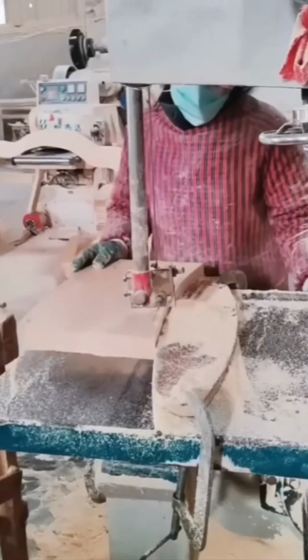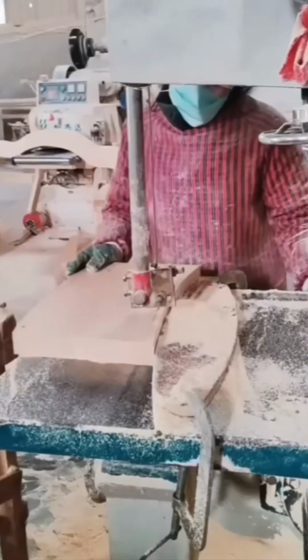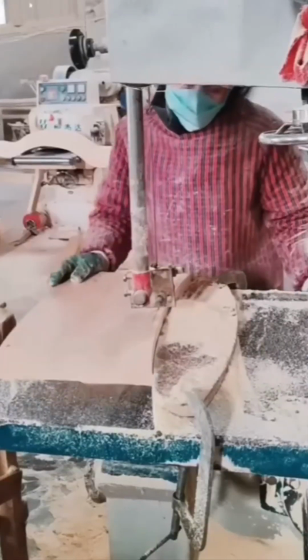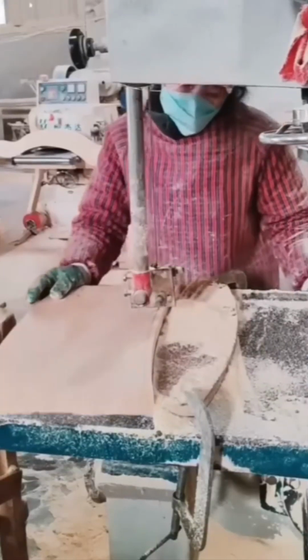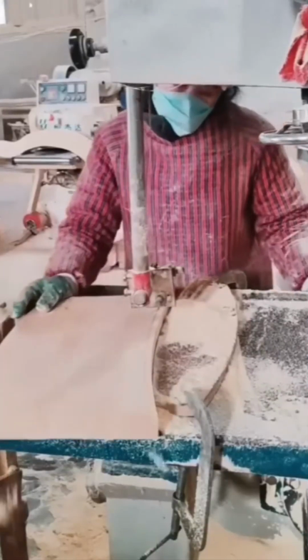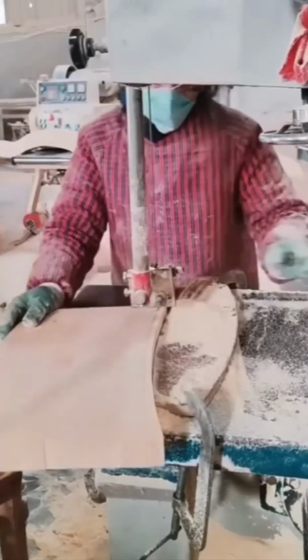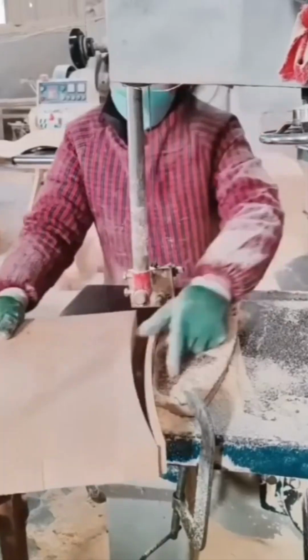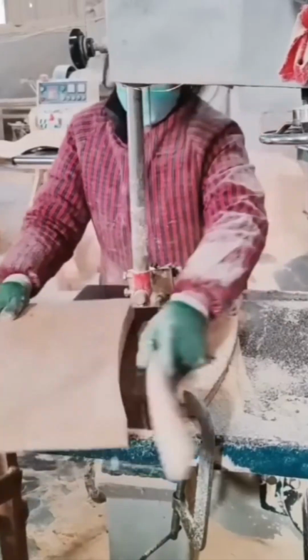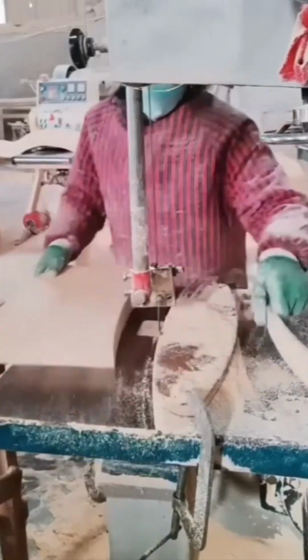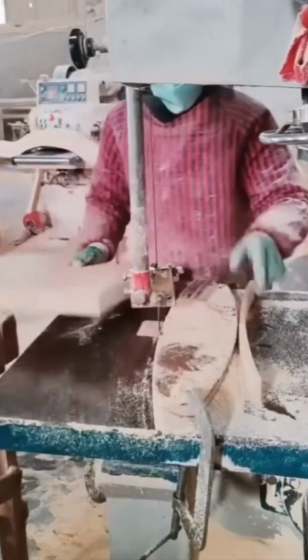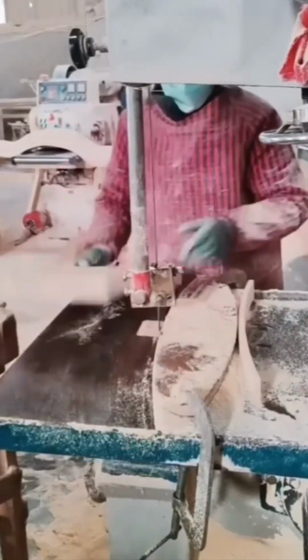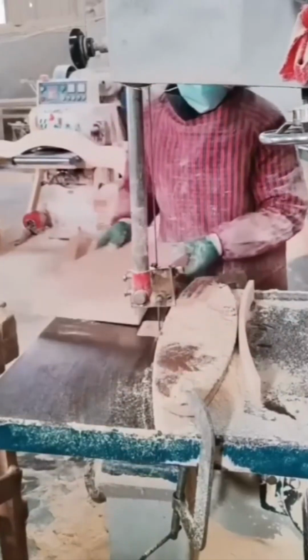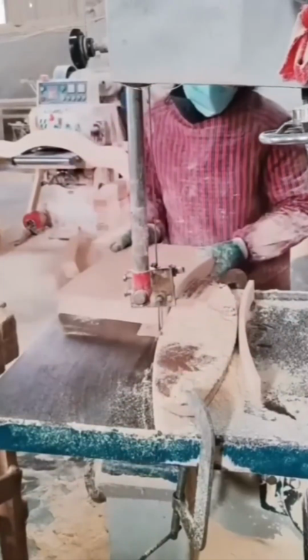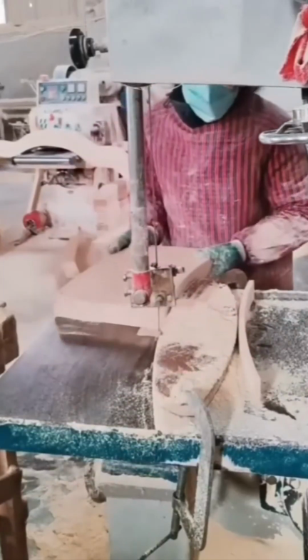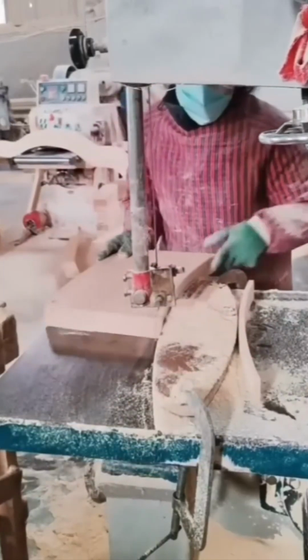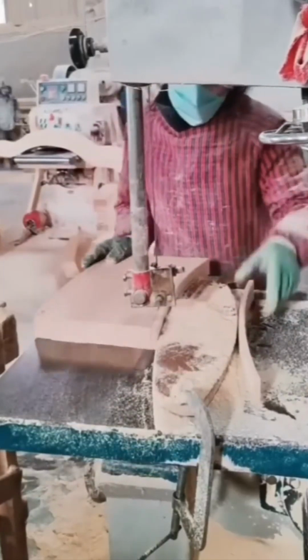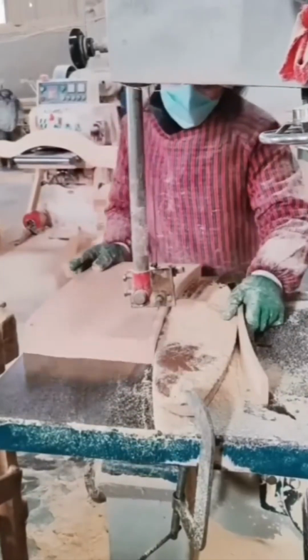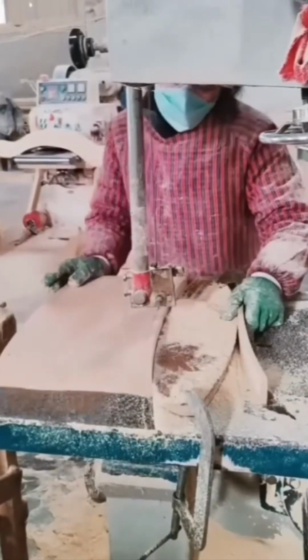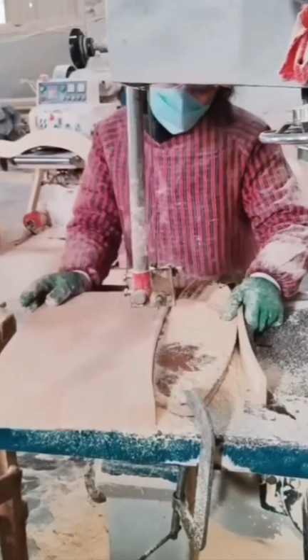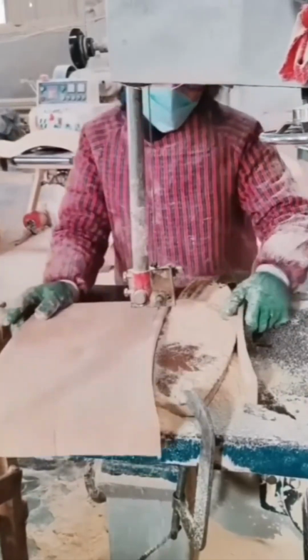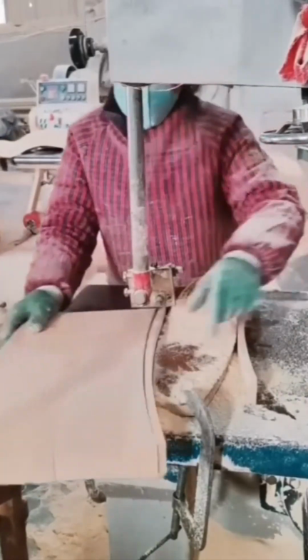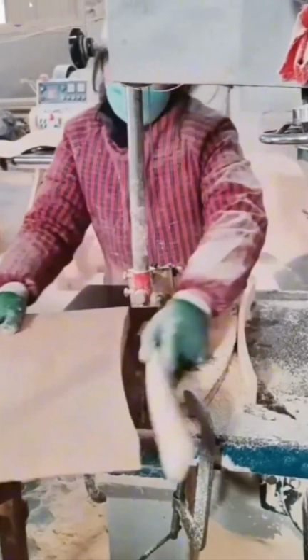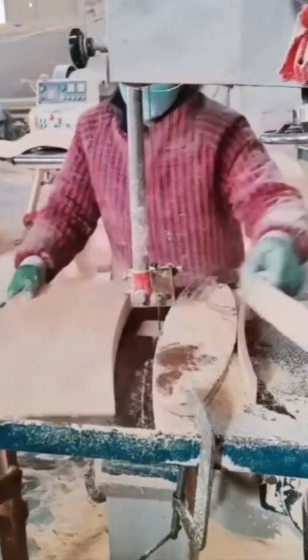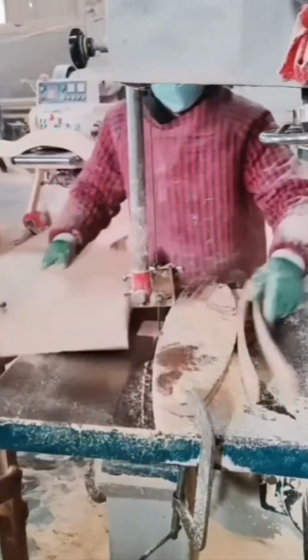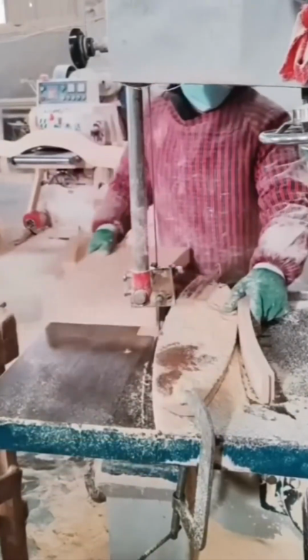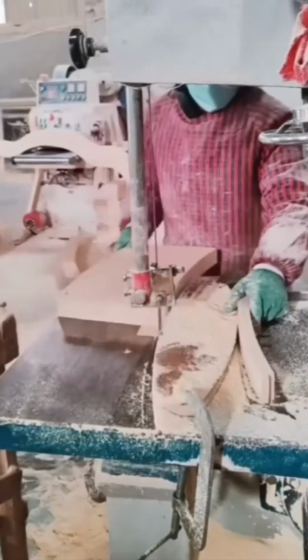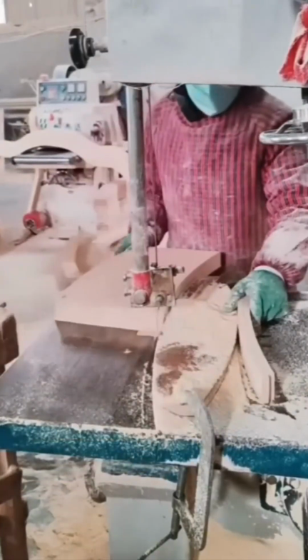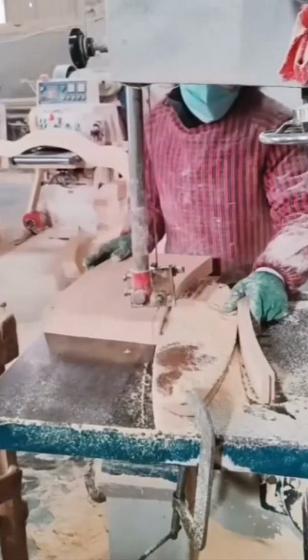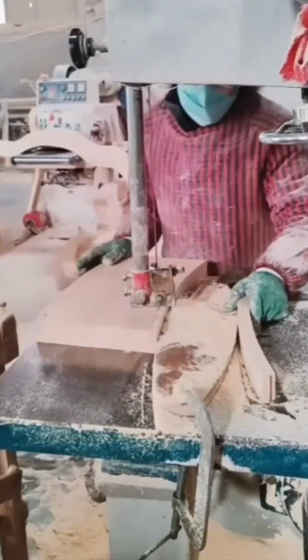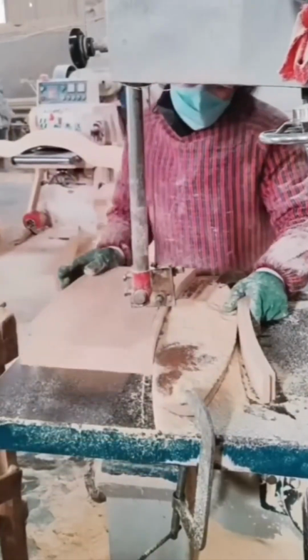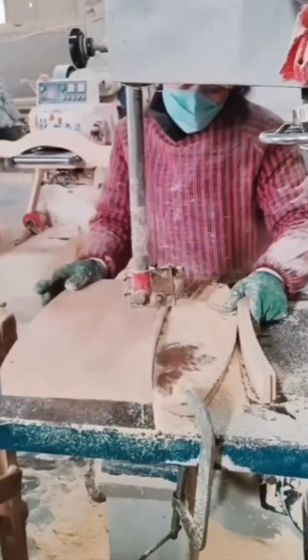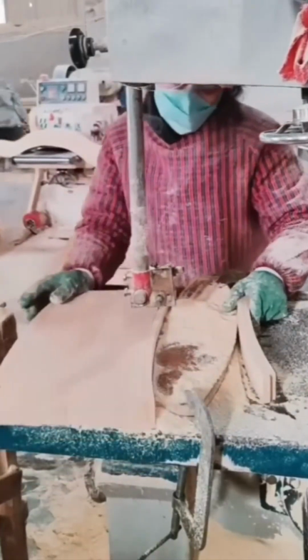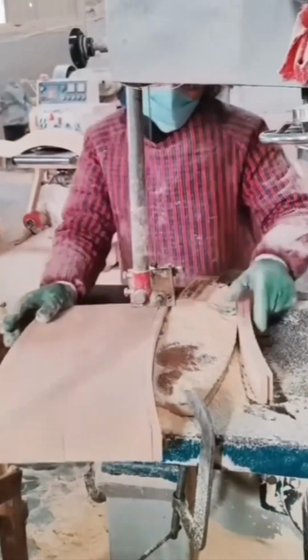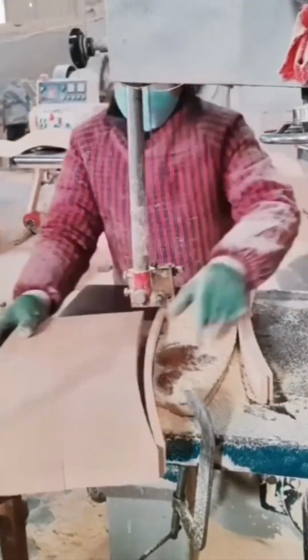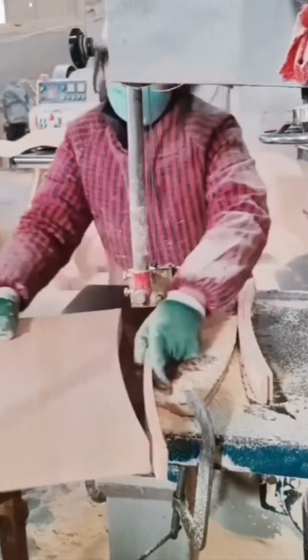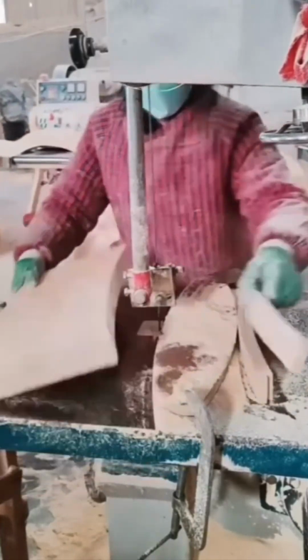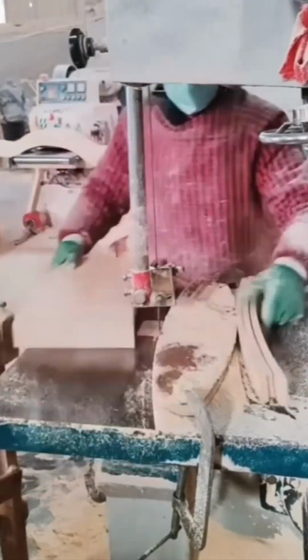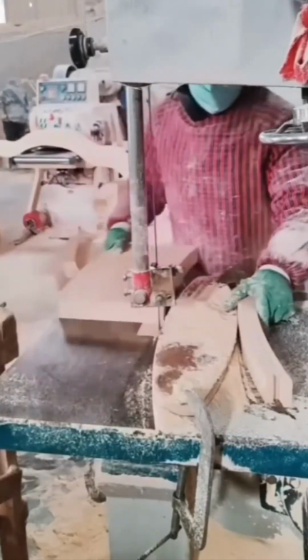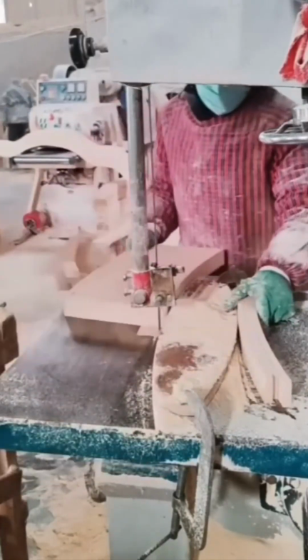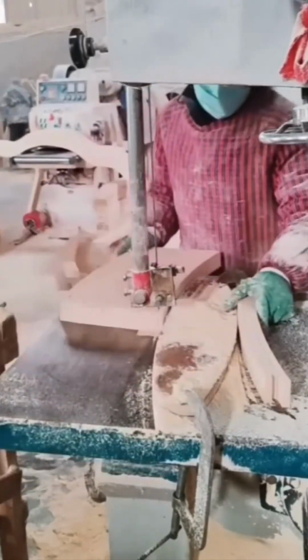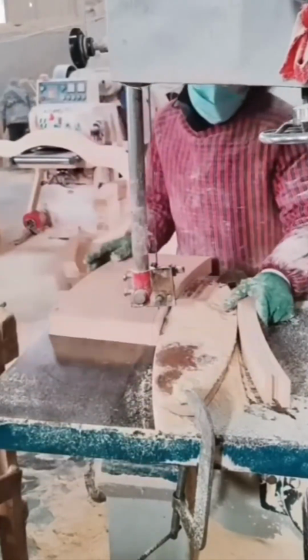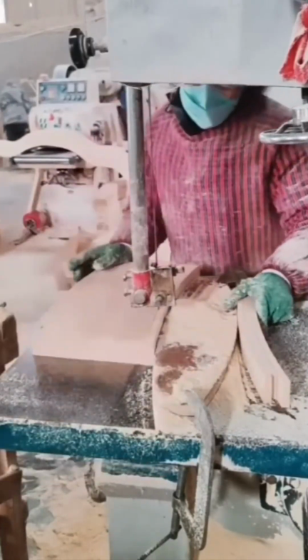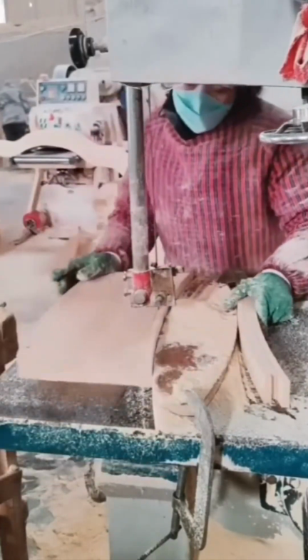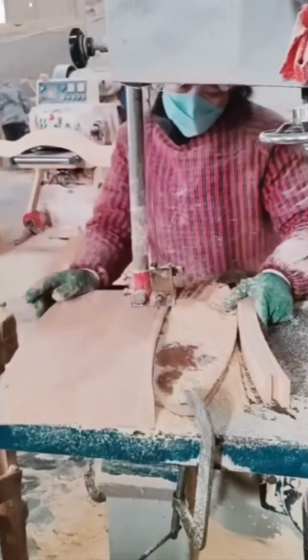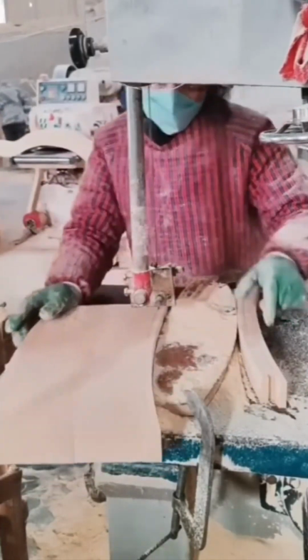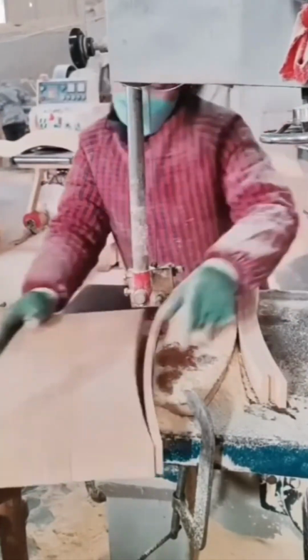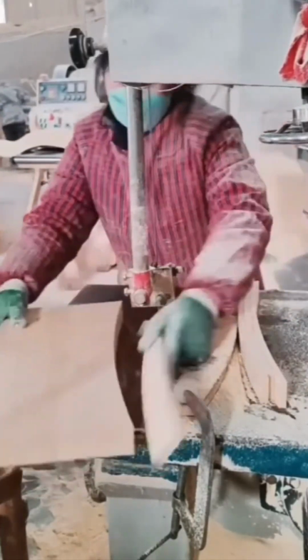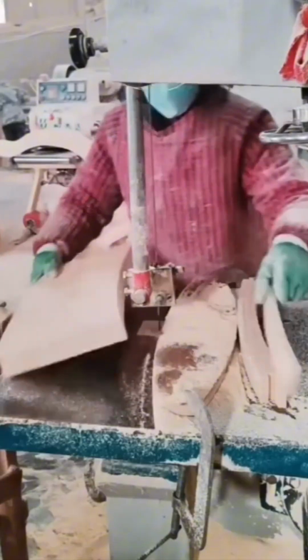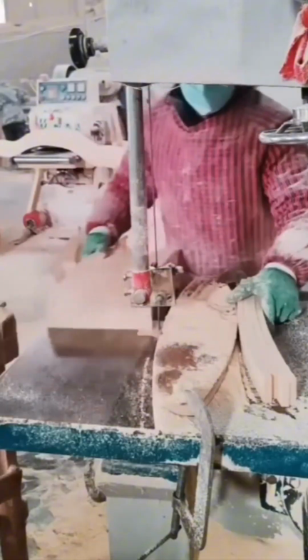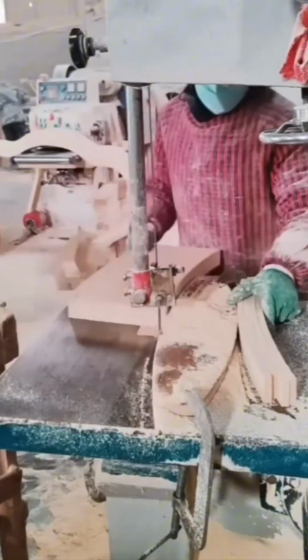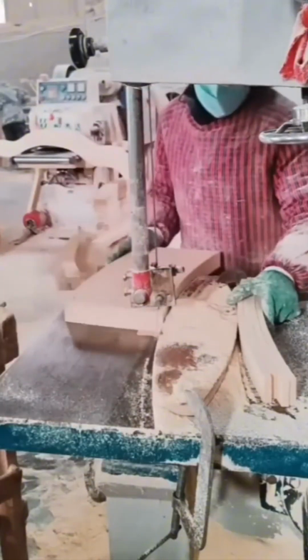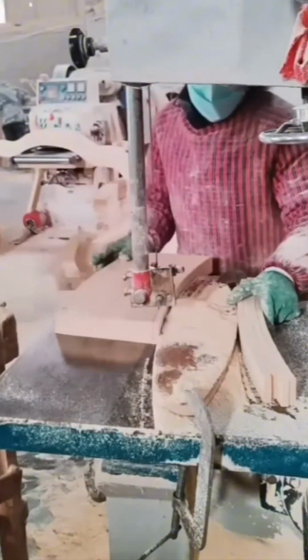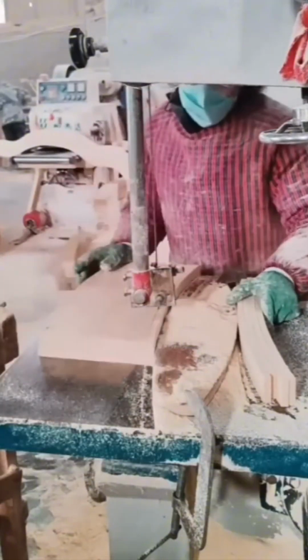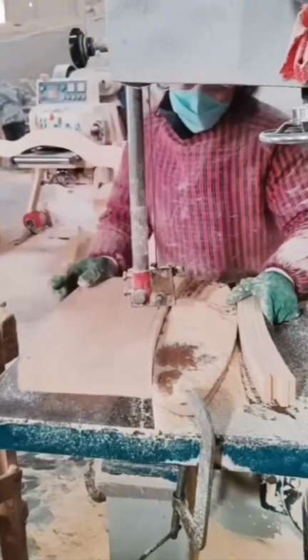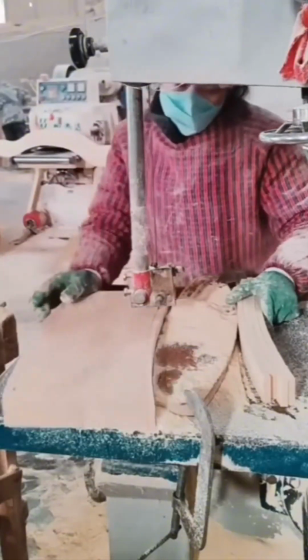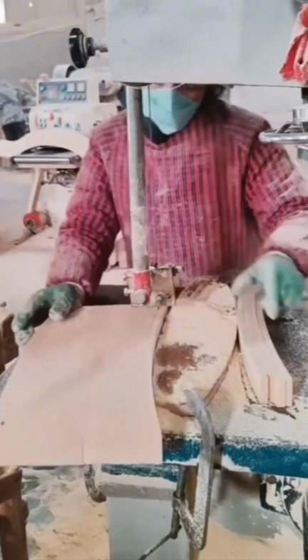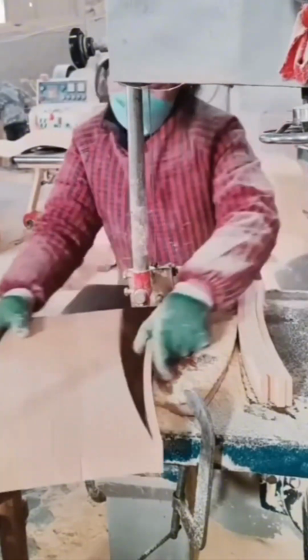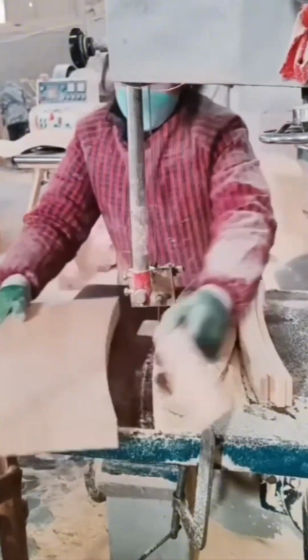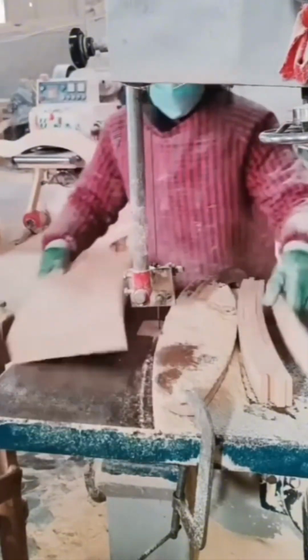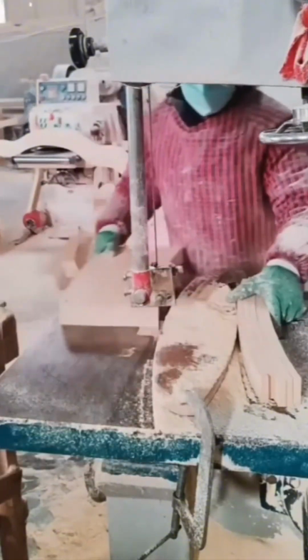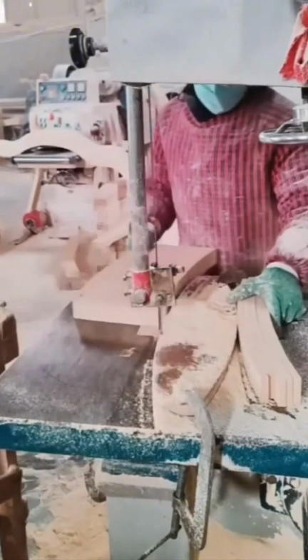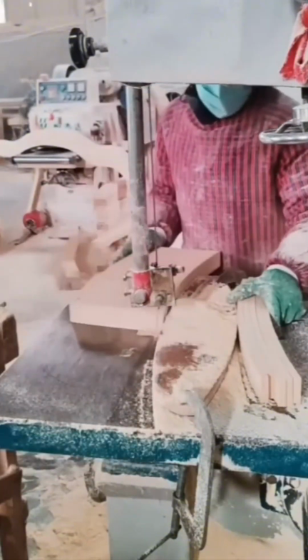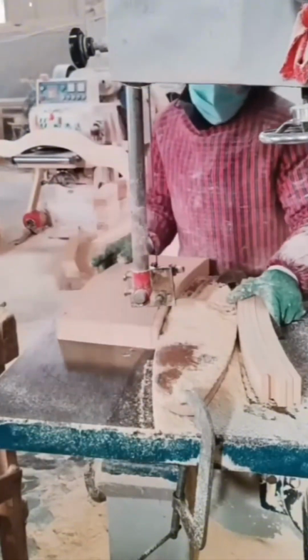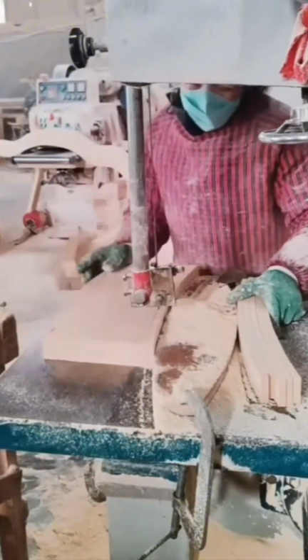A jigsaw slices wood effortlessly — it's like watching a figure skater glide across ice. Poised, sharp, and dangerously elegant.